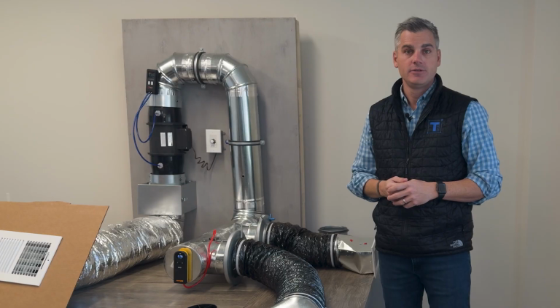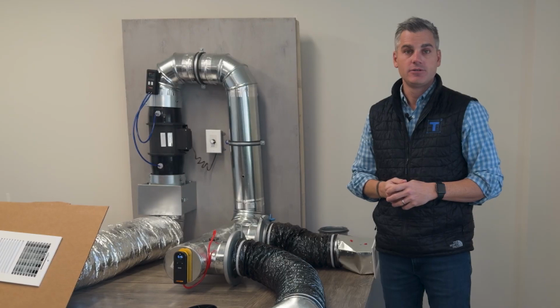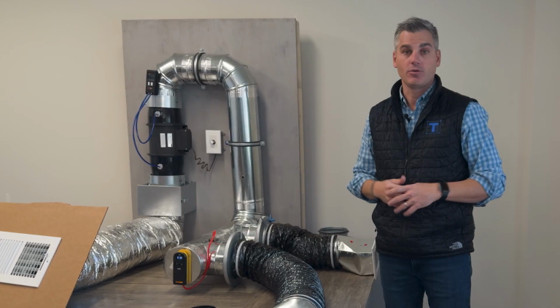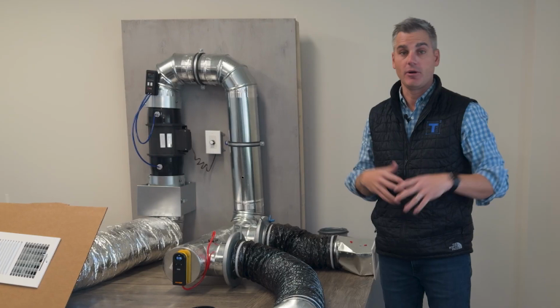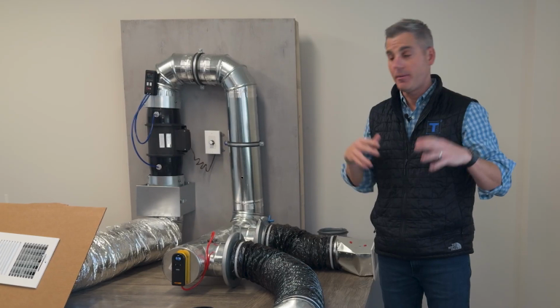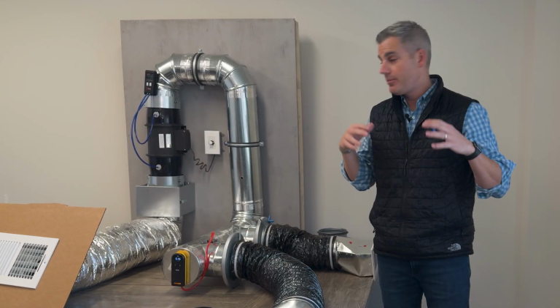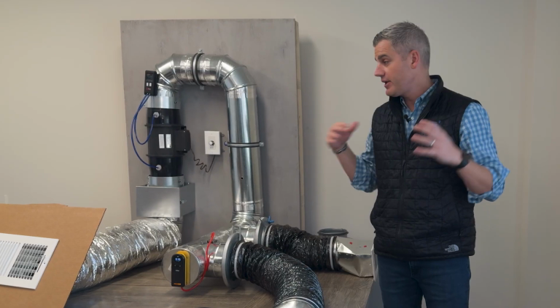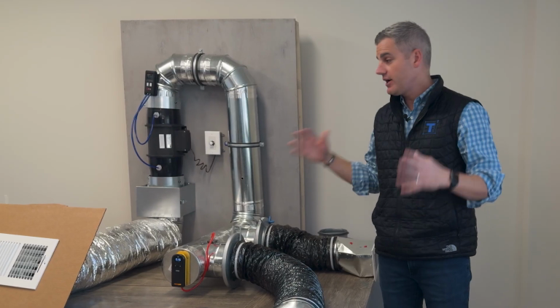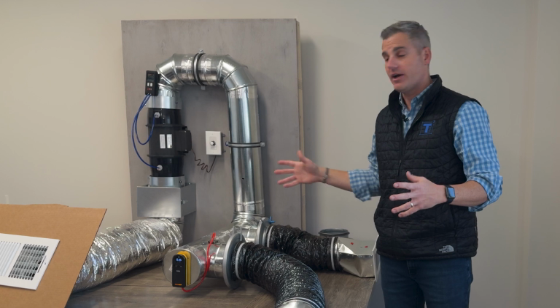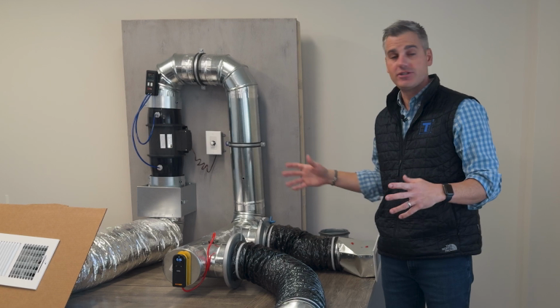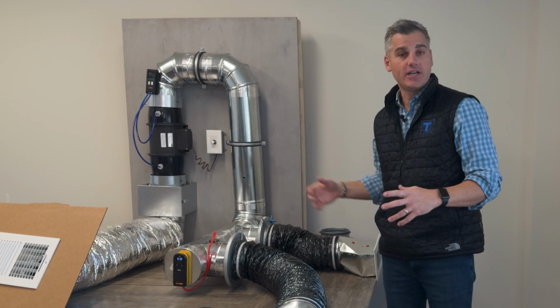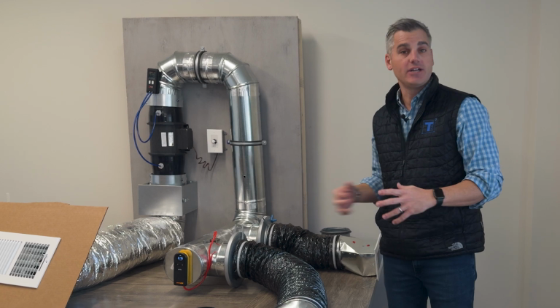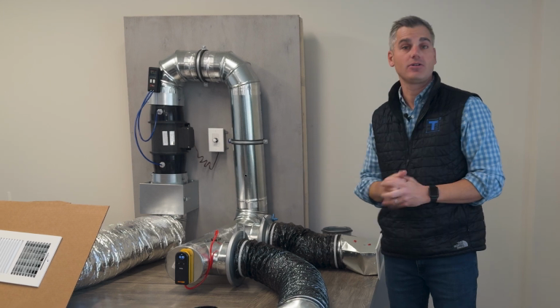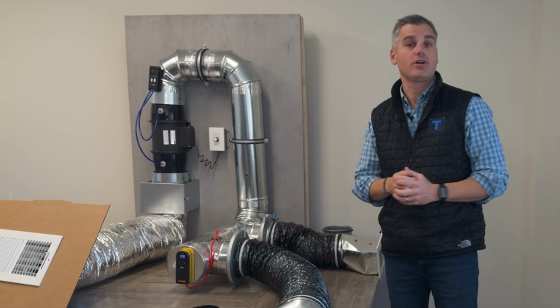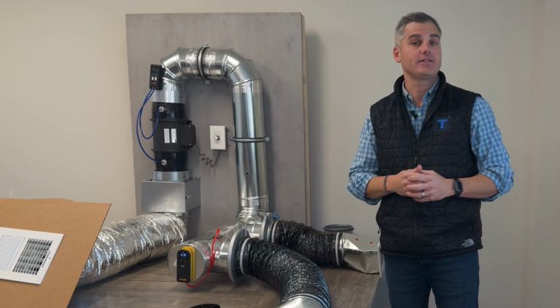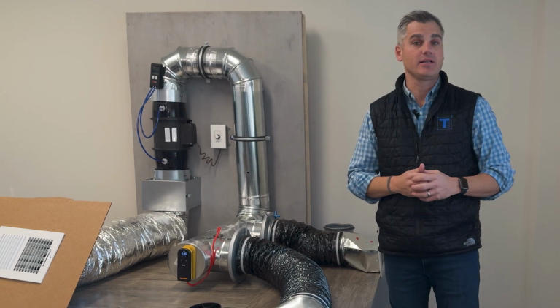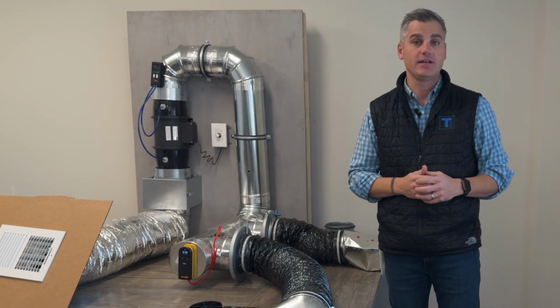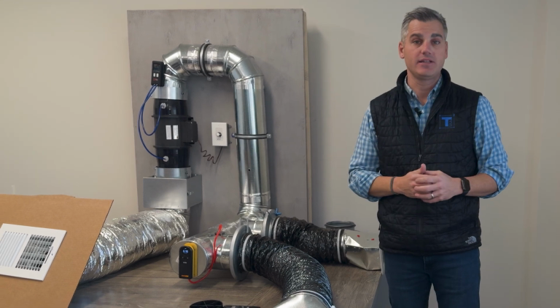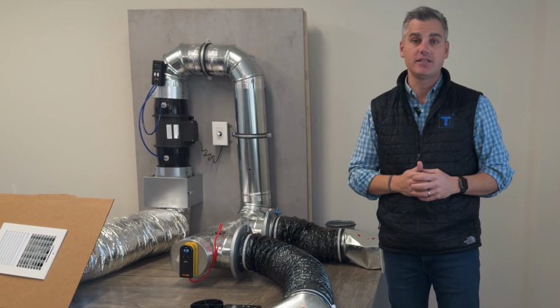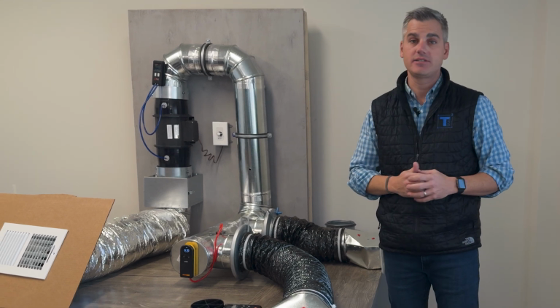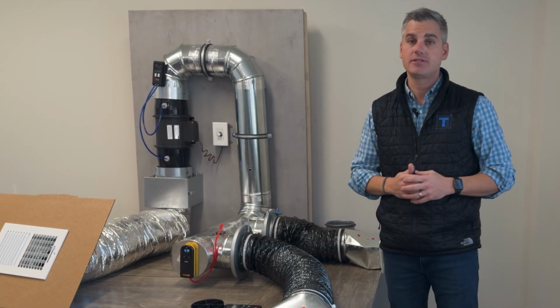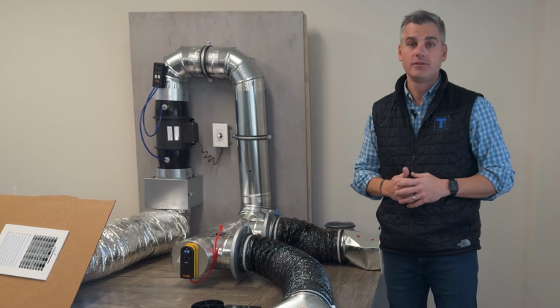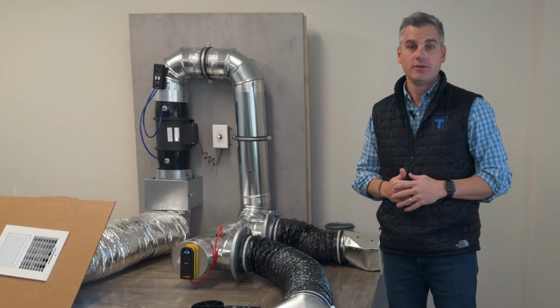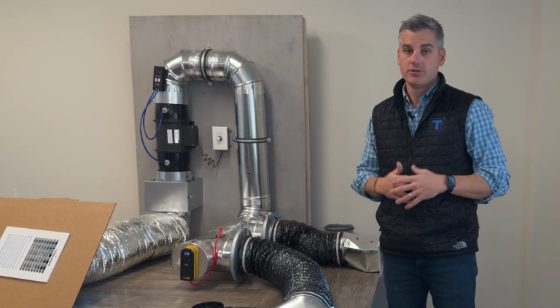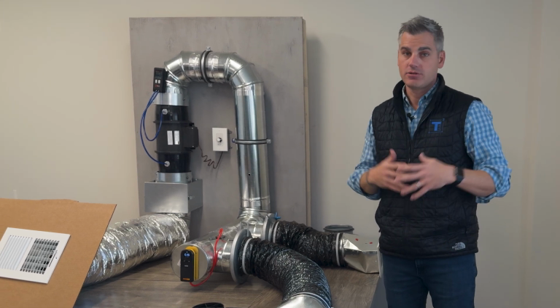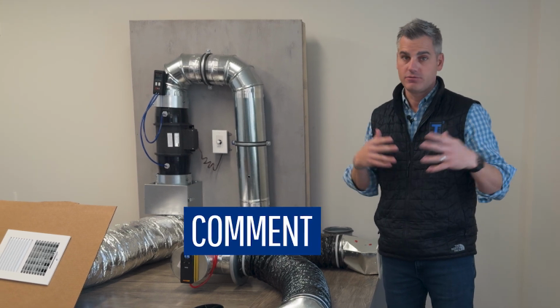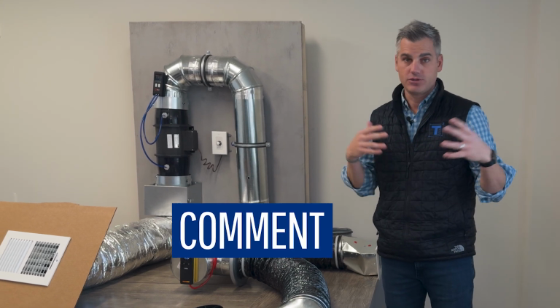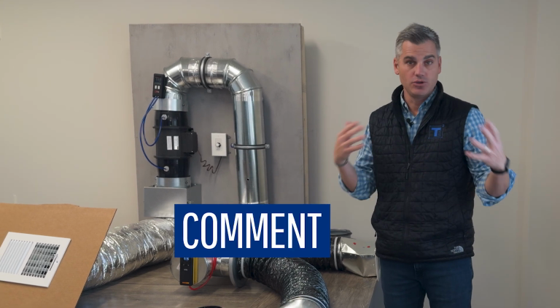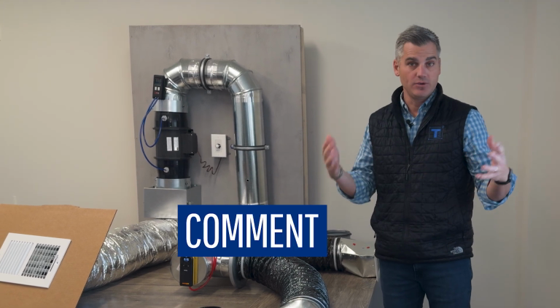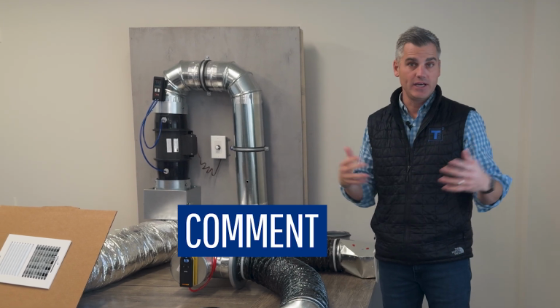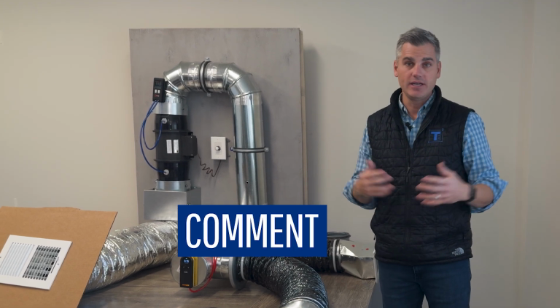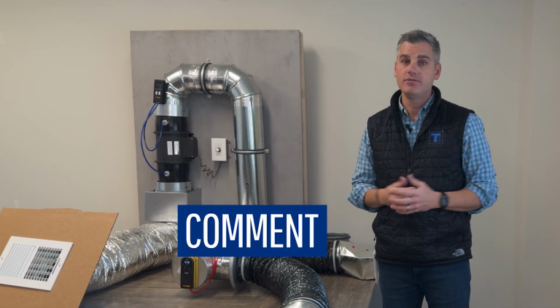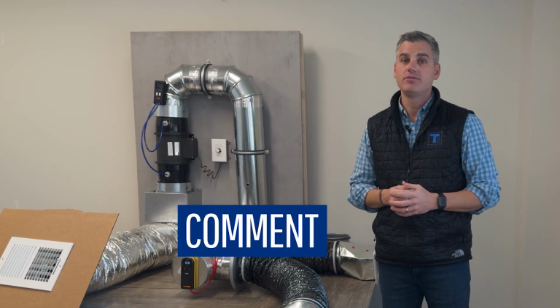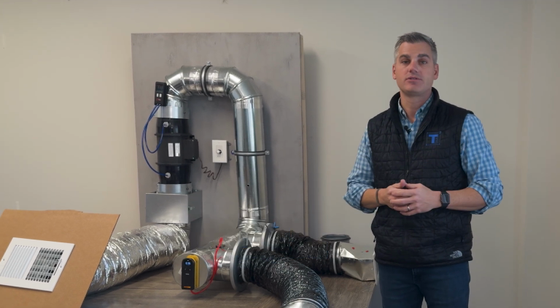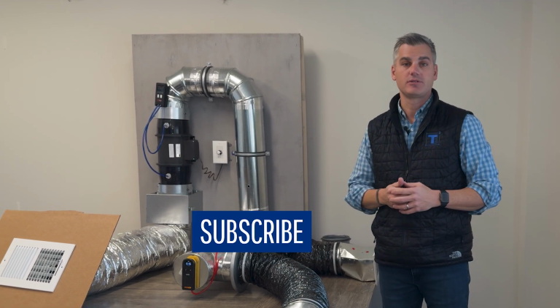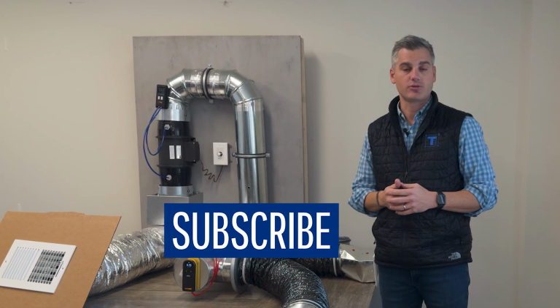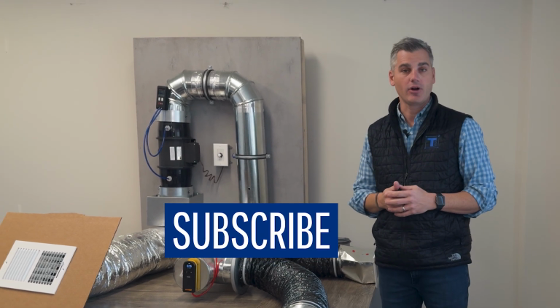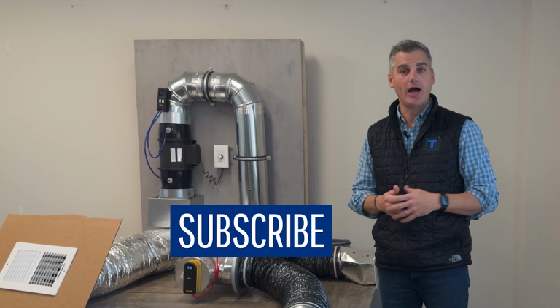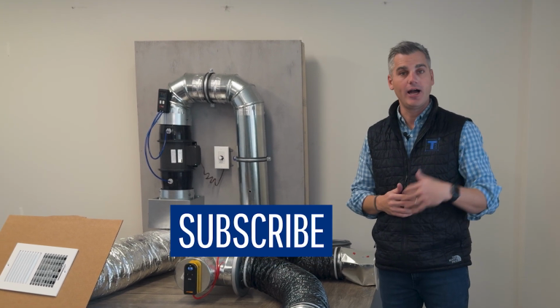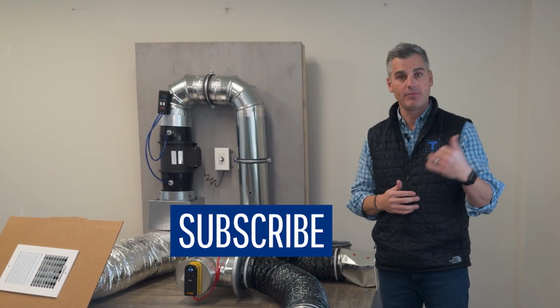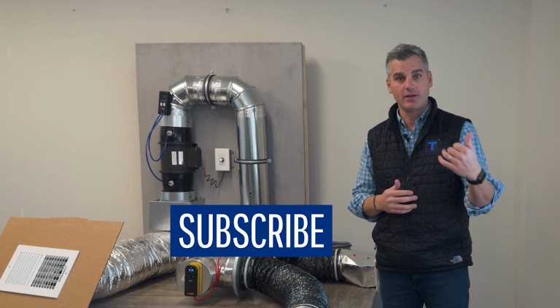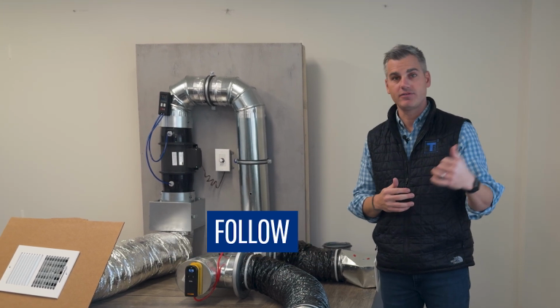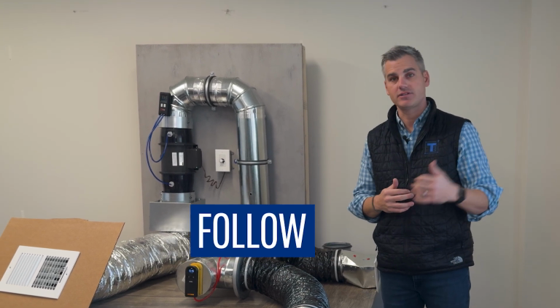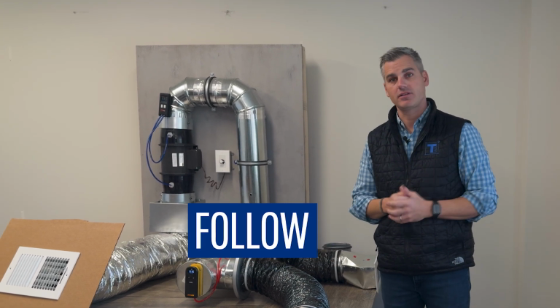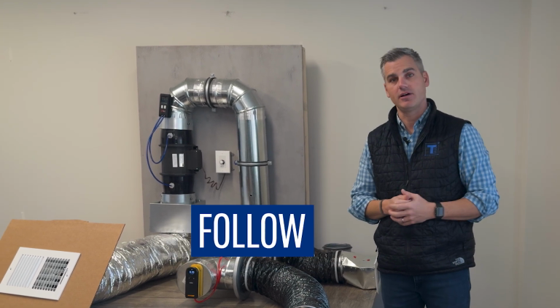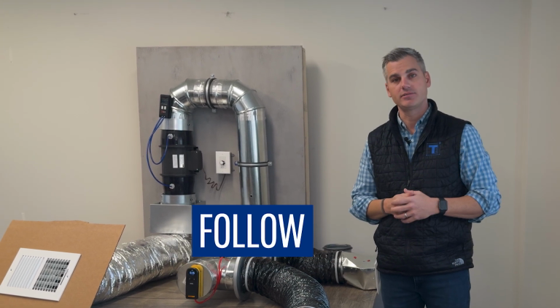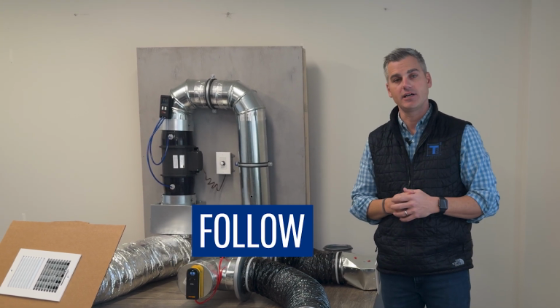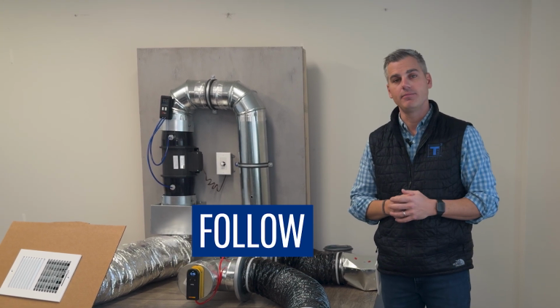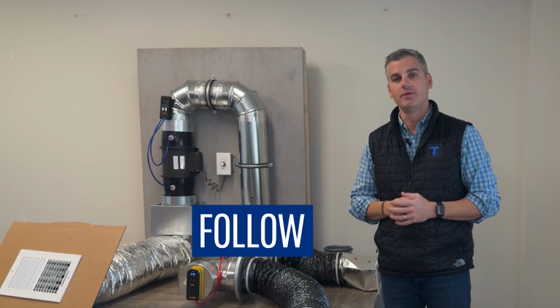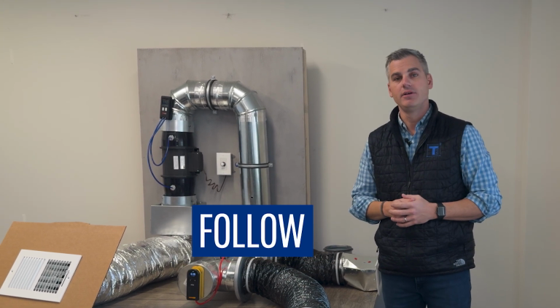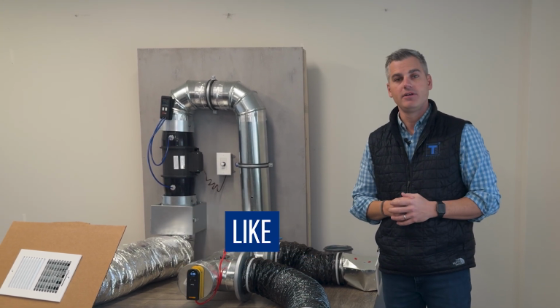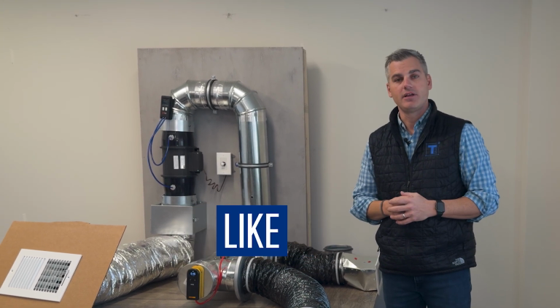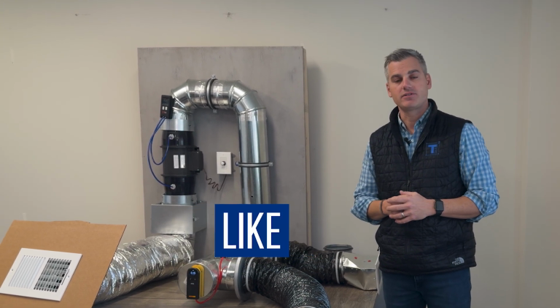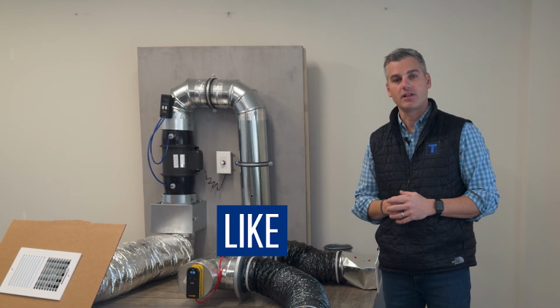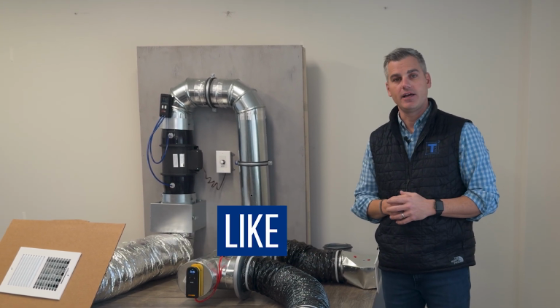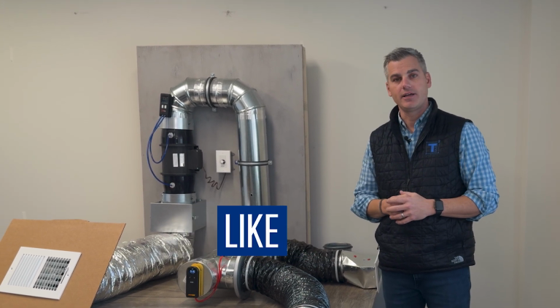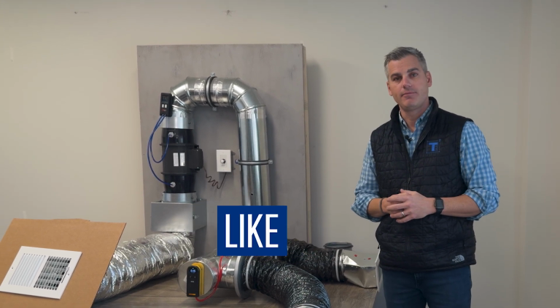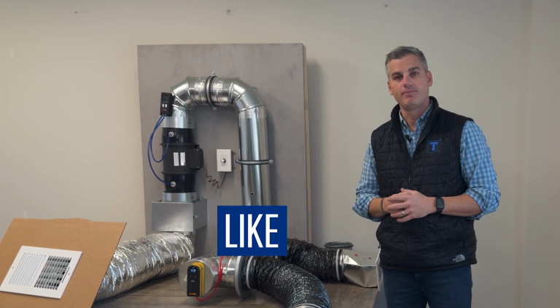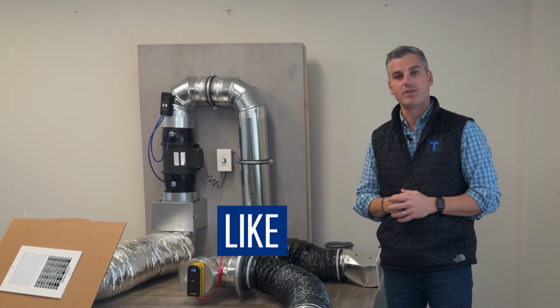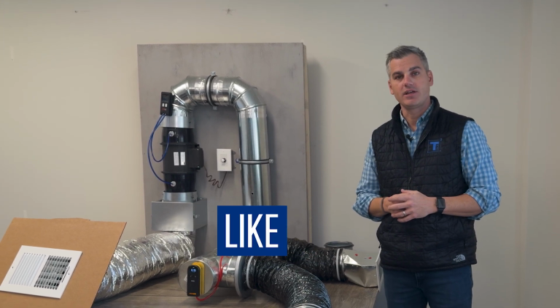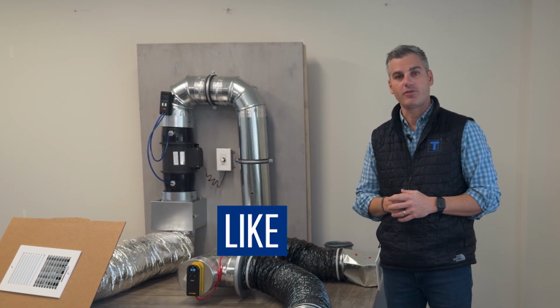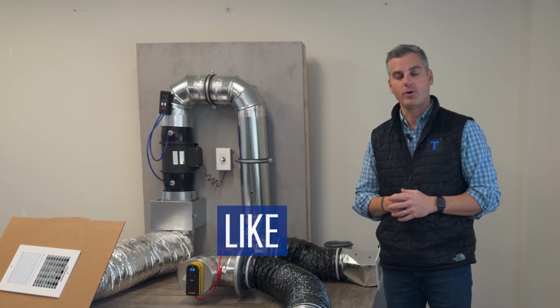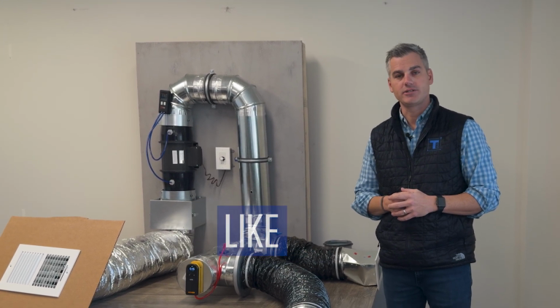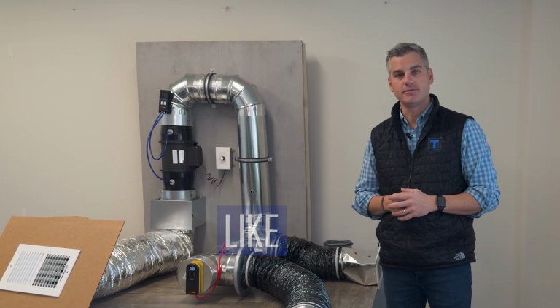This is a great way to demonstrate static pressure and airflow in a duct system and how that really matters. We're going to be putting out educational content like this, so tune in, subscribe, give us a thumbs up and a like. Thanks for watching.